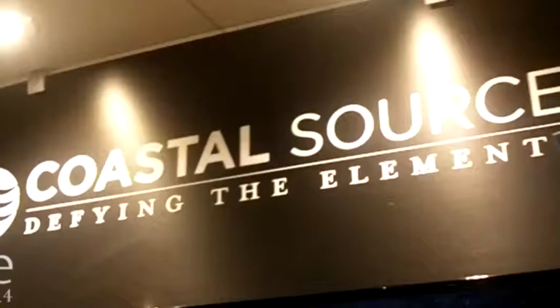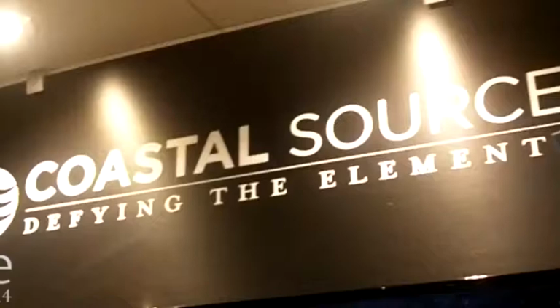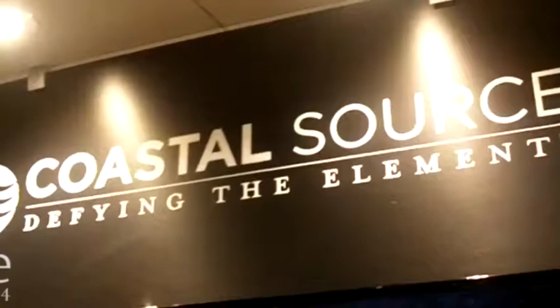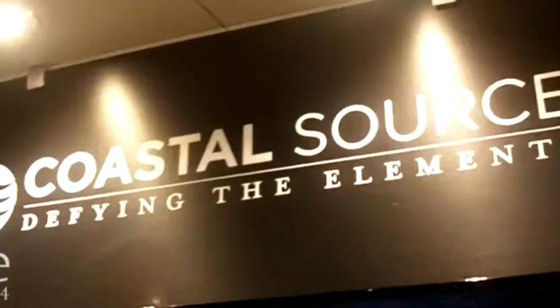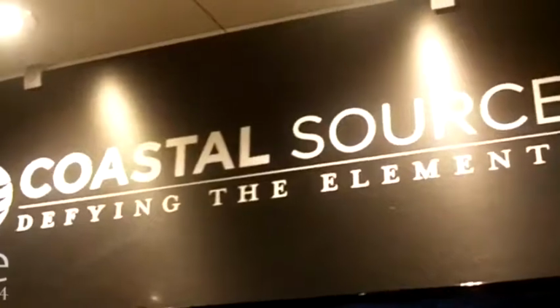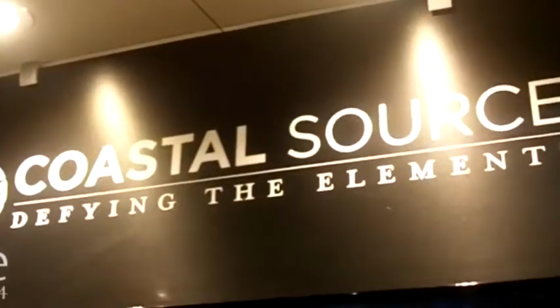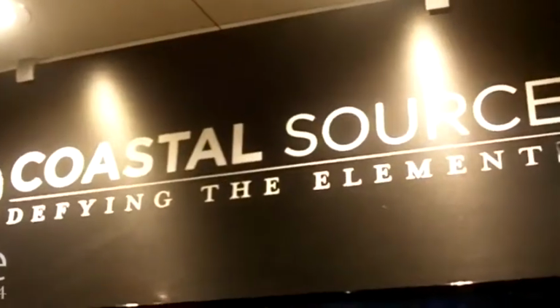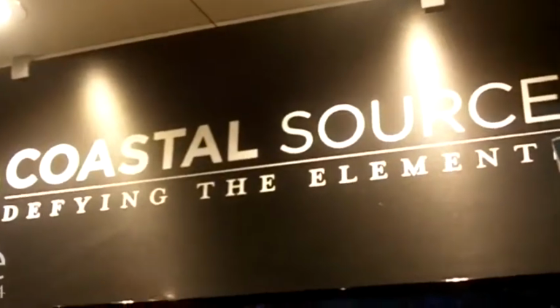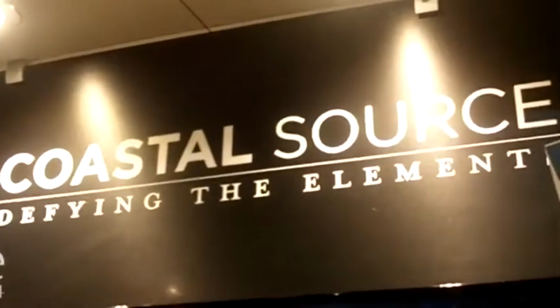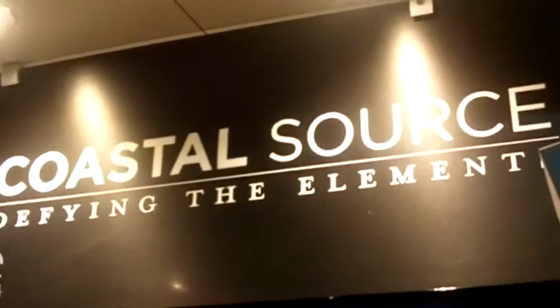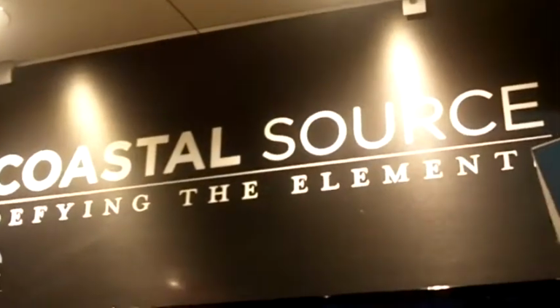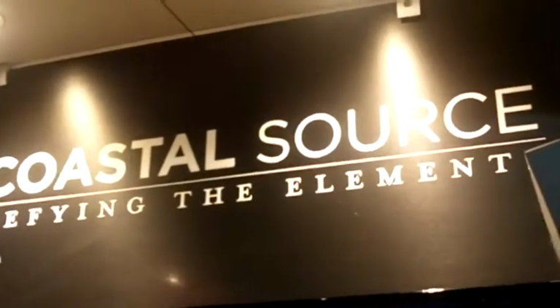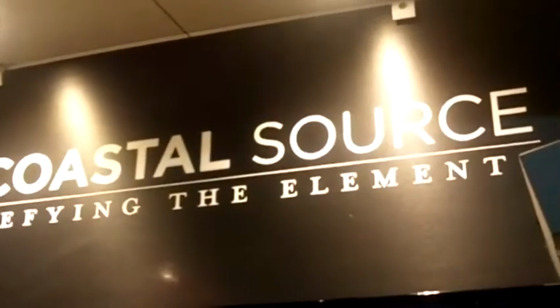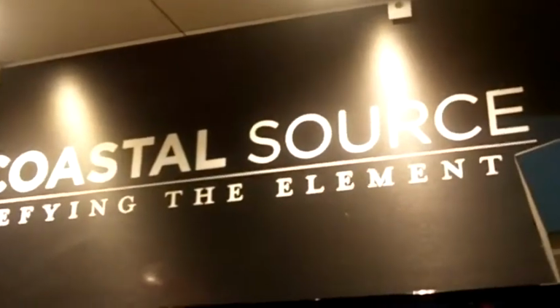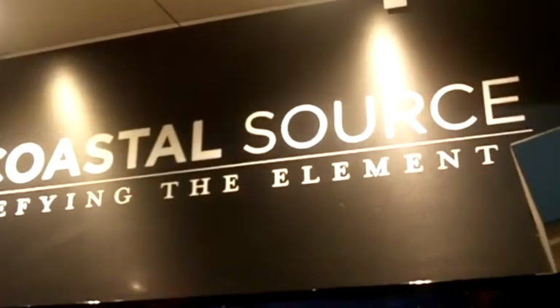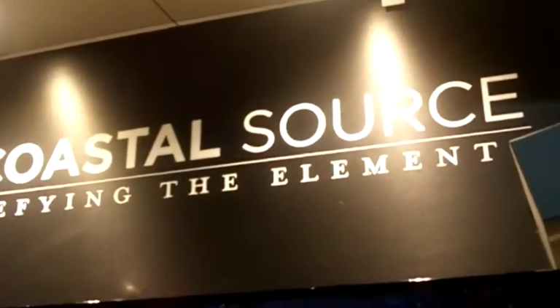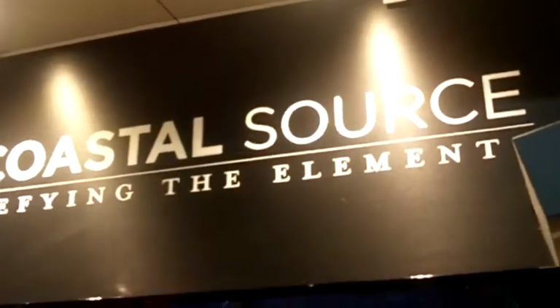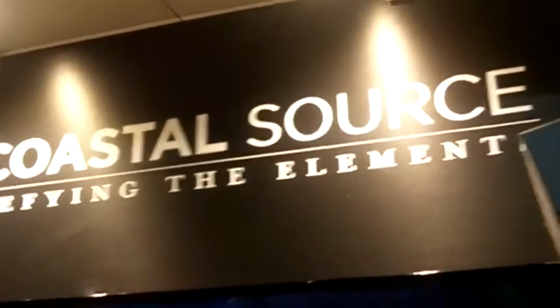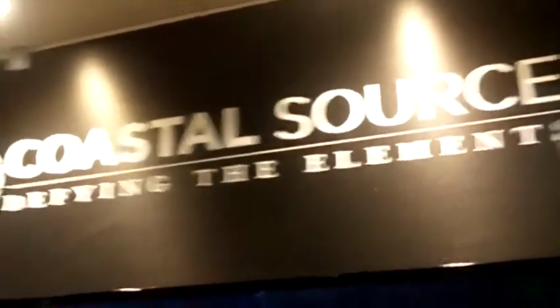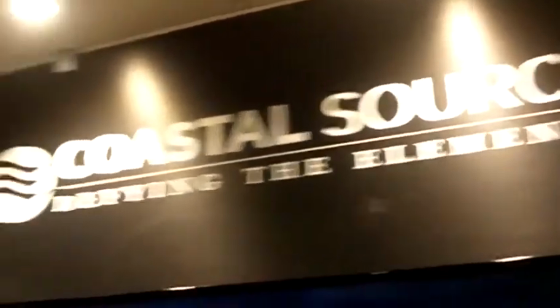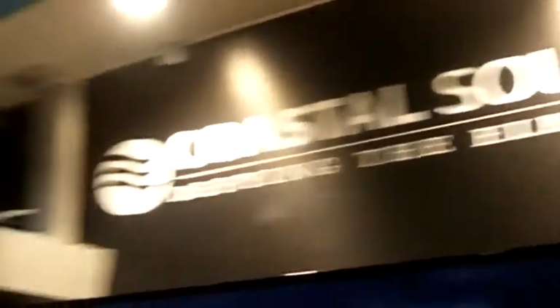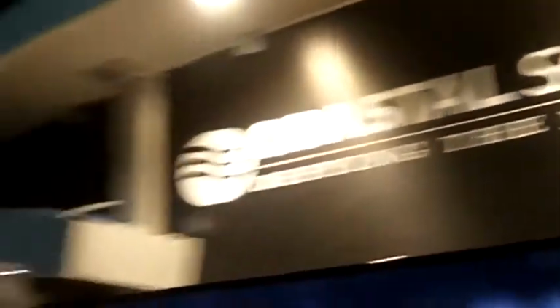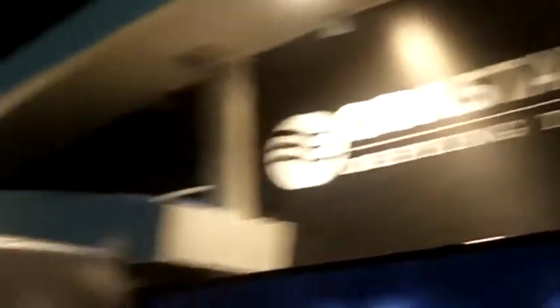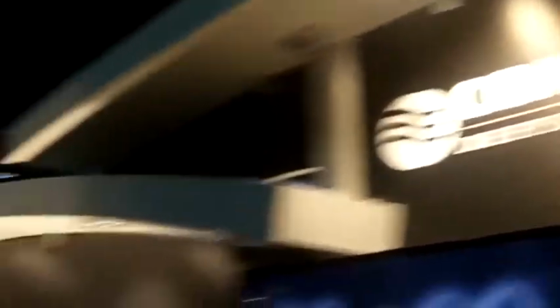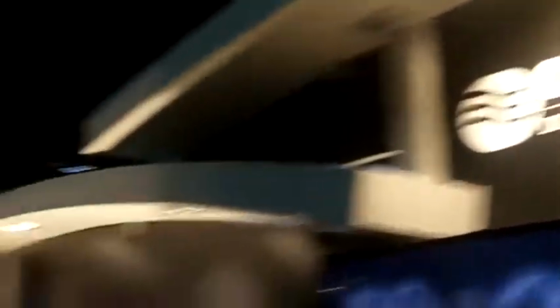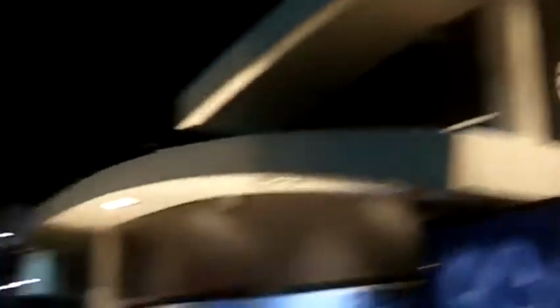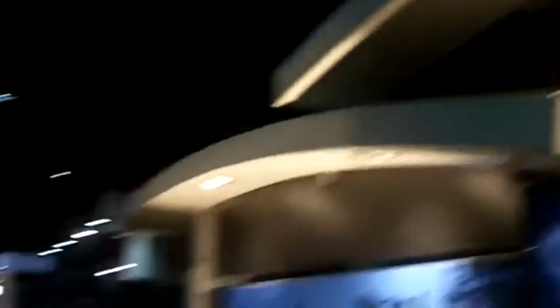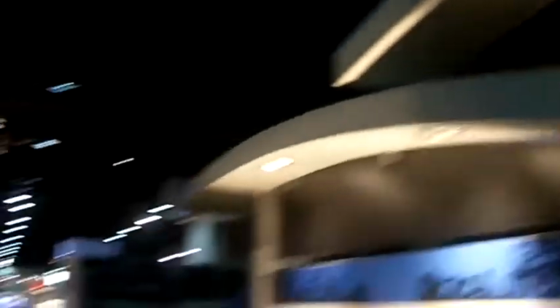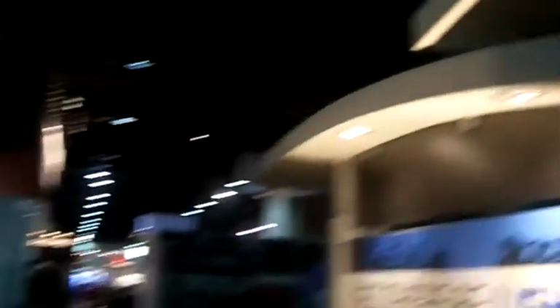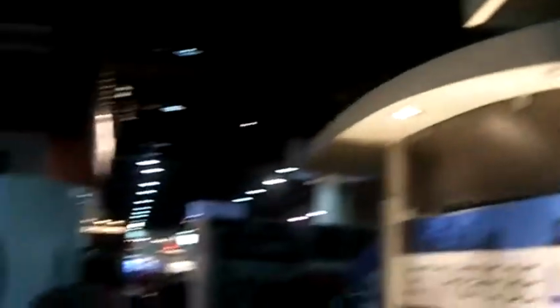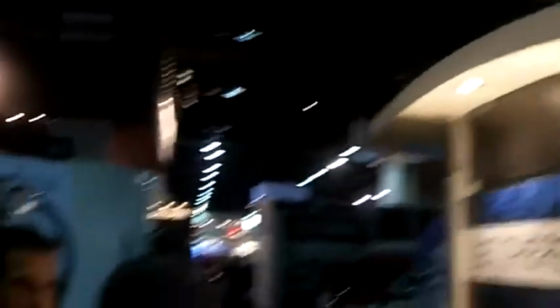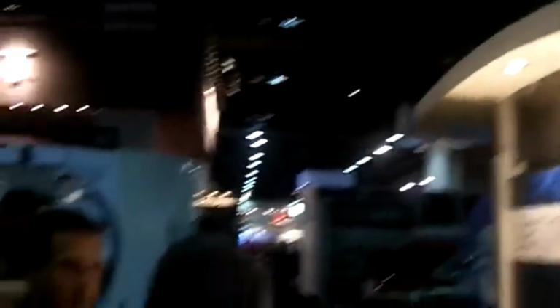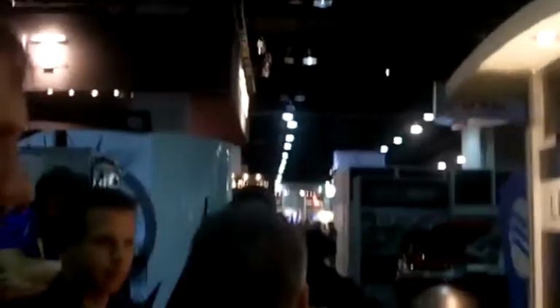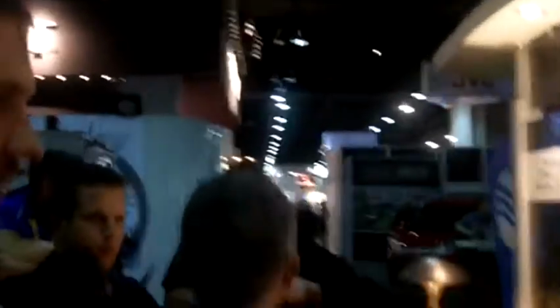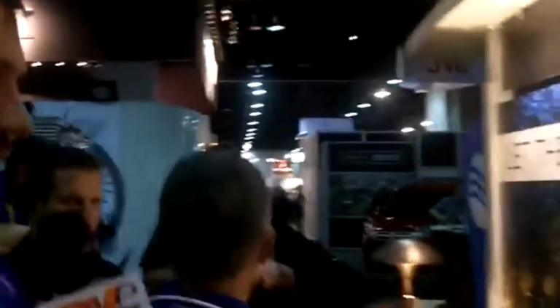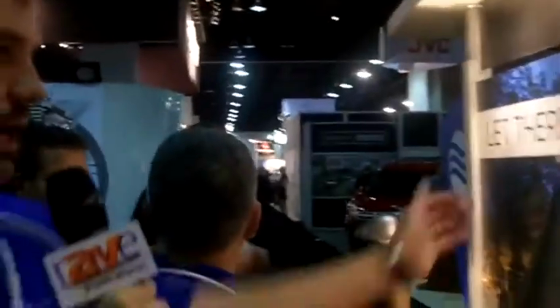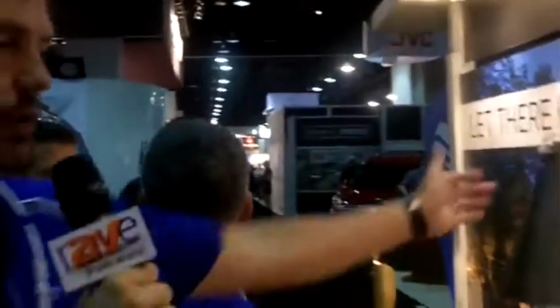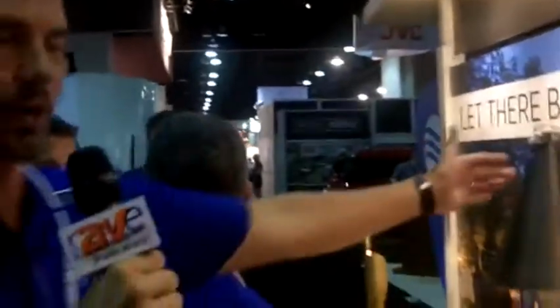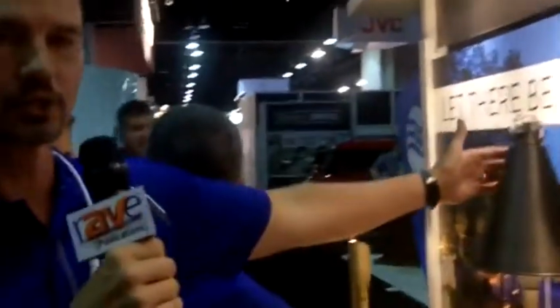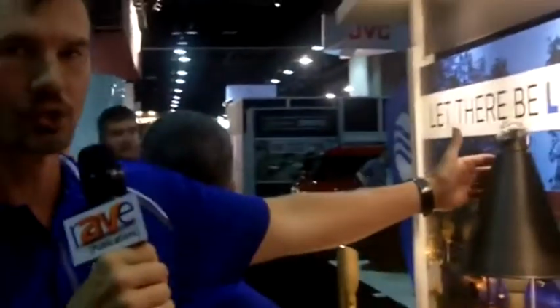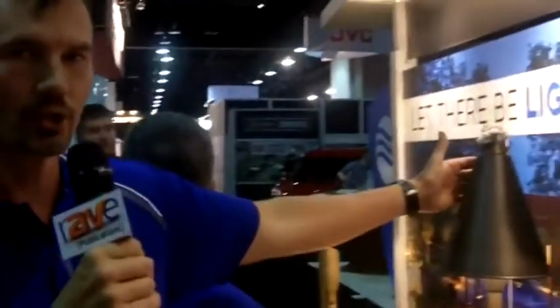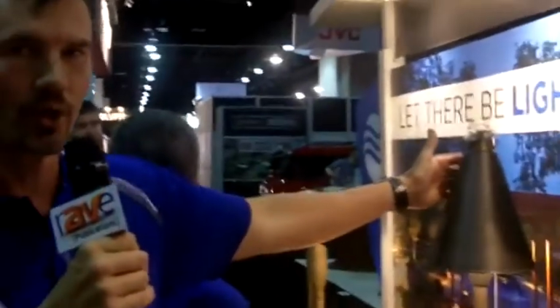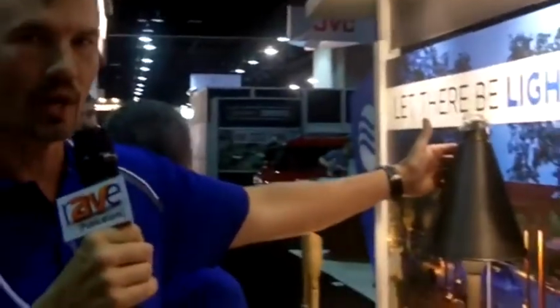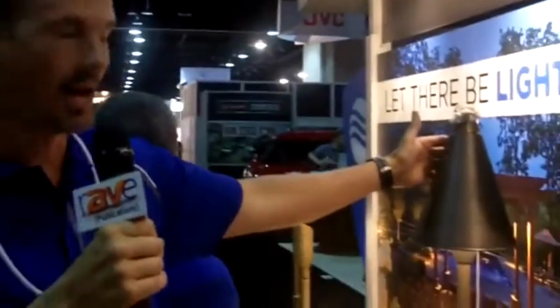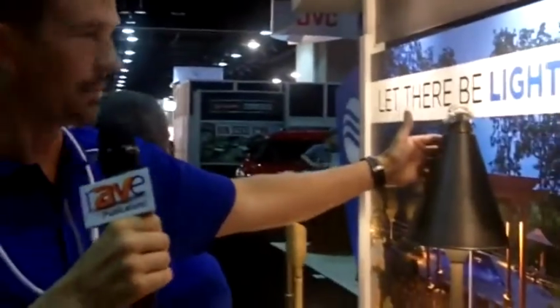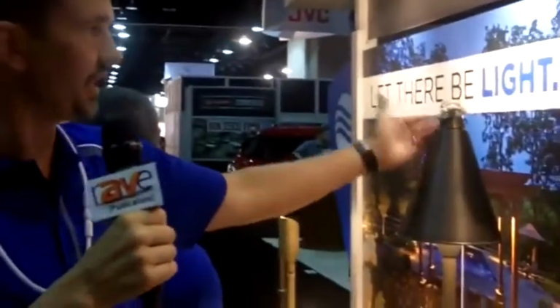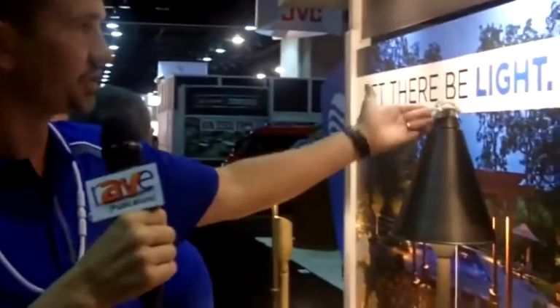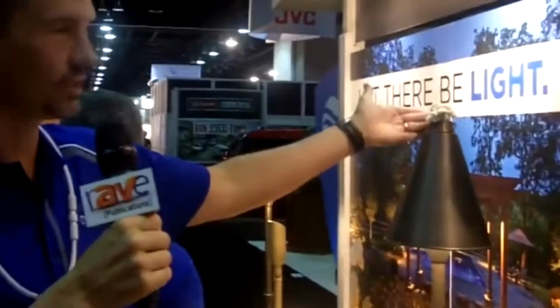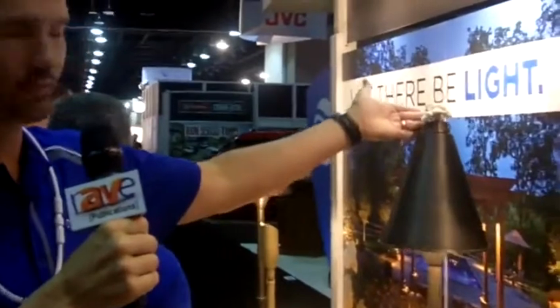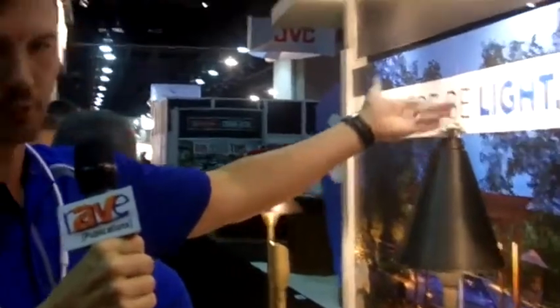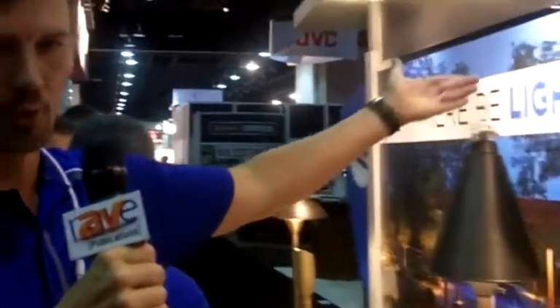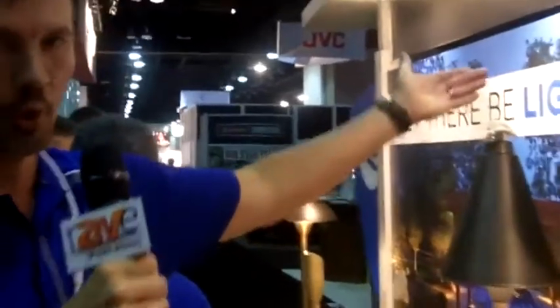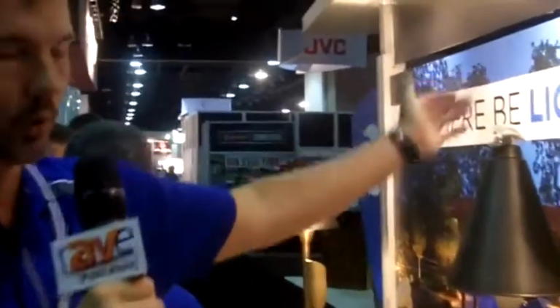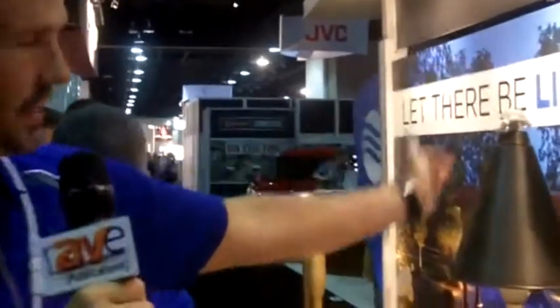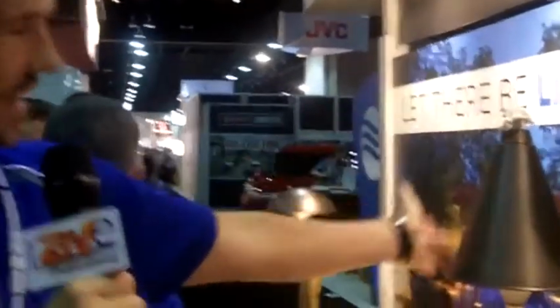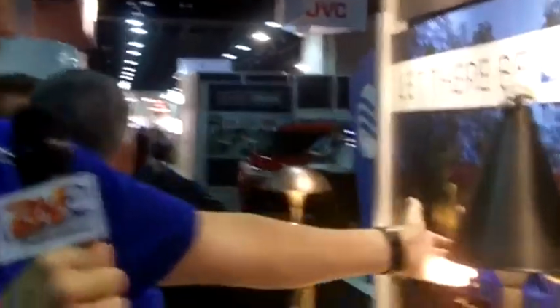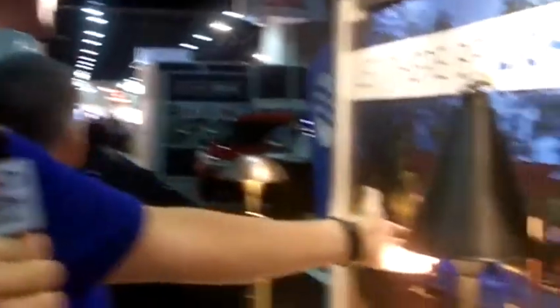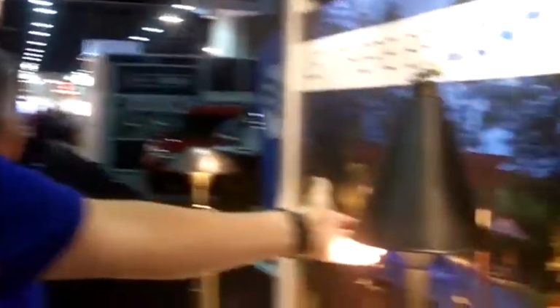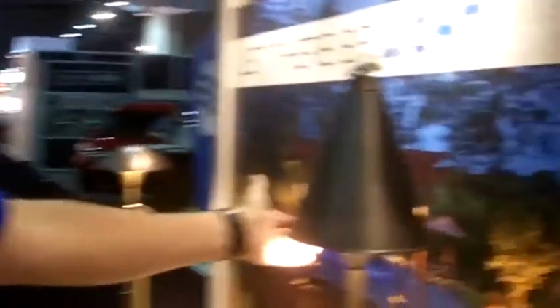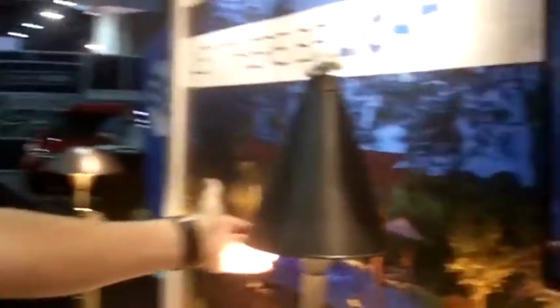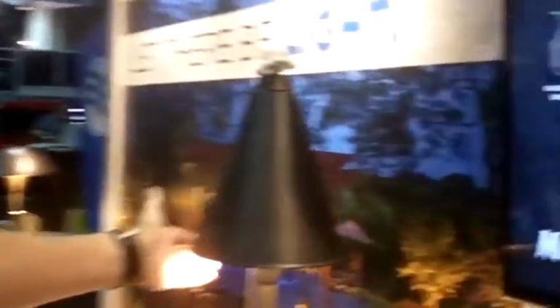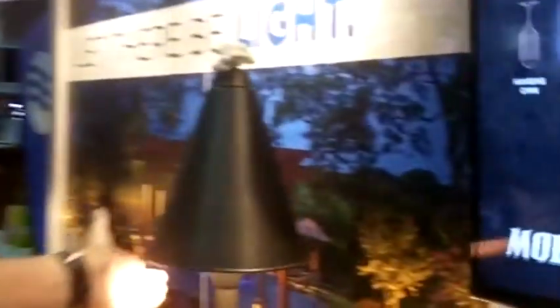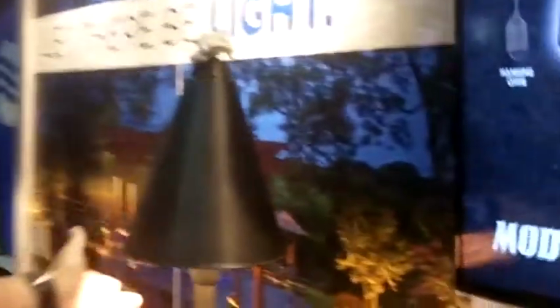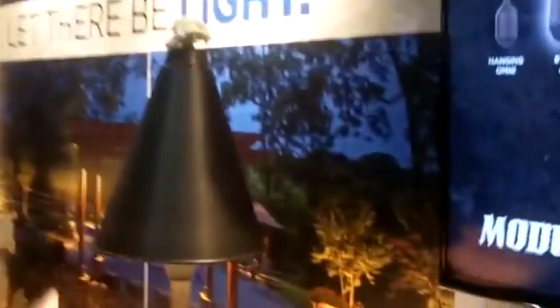Todd Zimmerman with Coastal Source, outdoor lighting and audio company. I wanted to show you our combination fuel and LED Tiki torch.